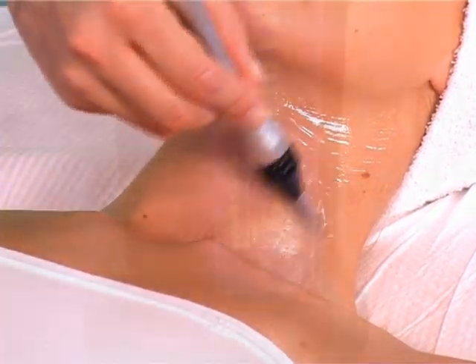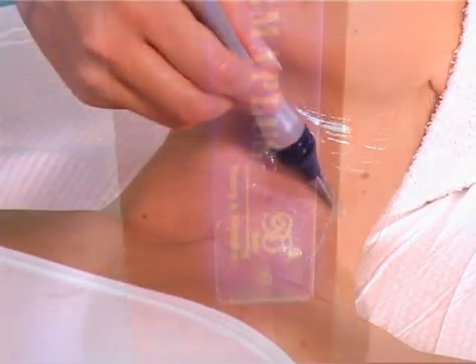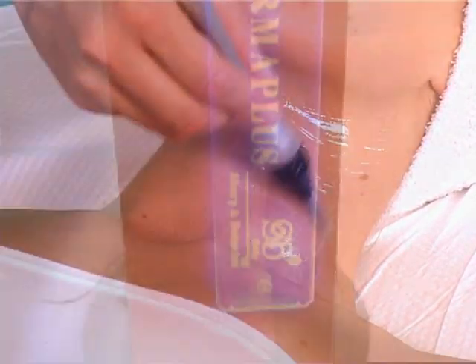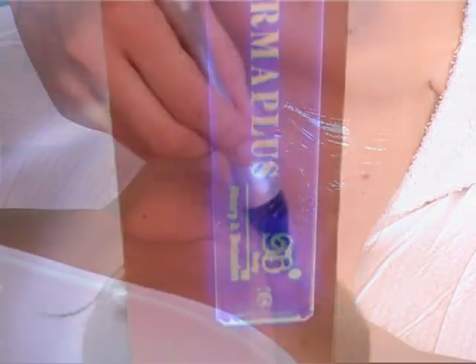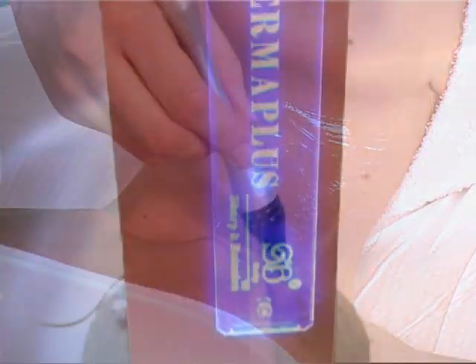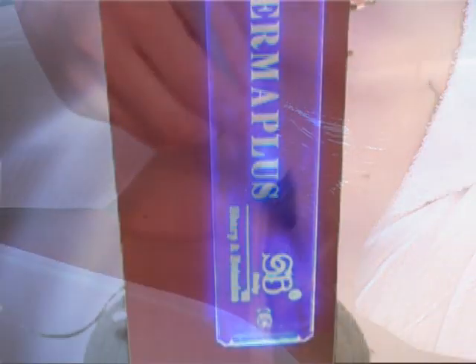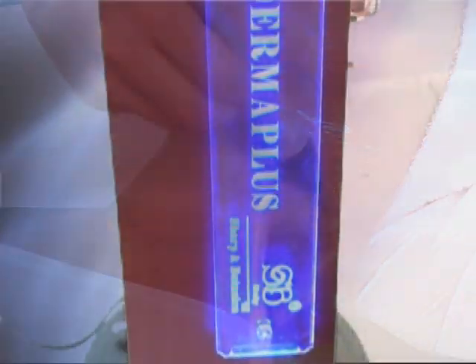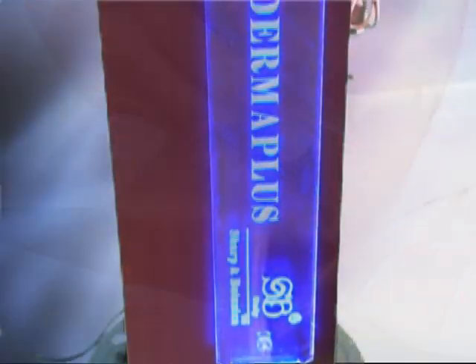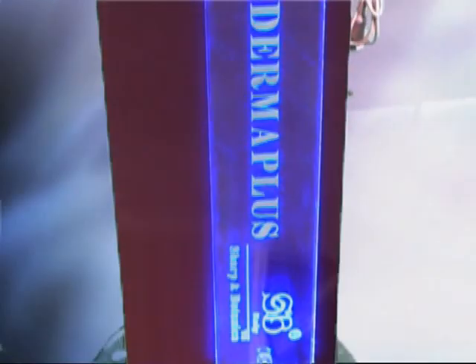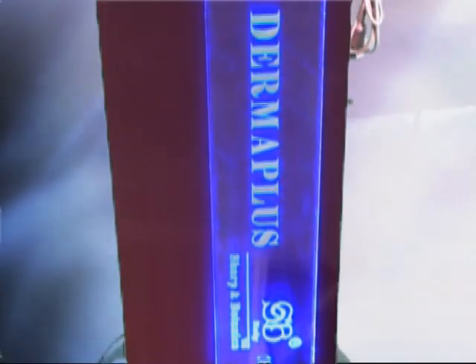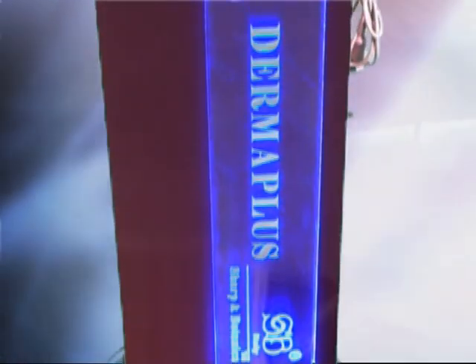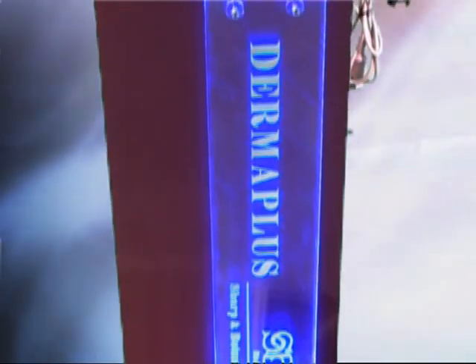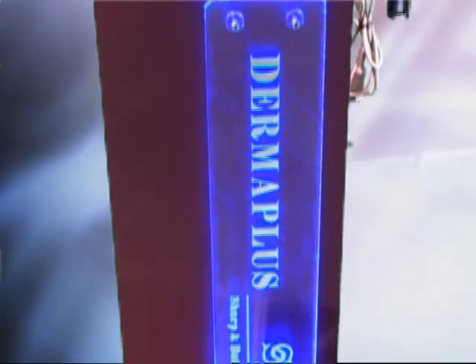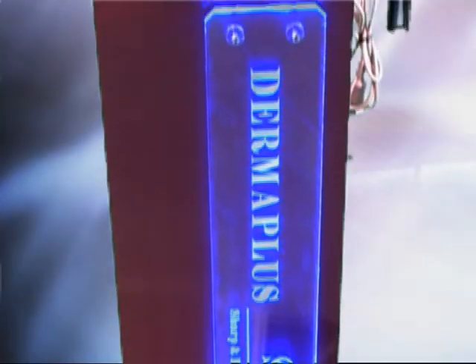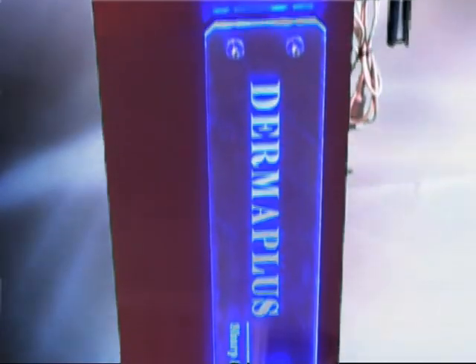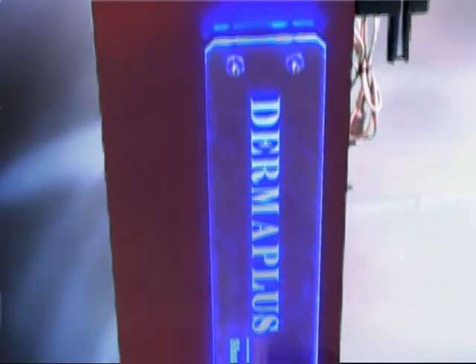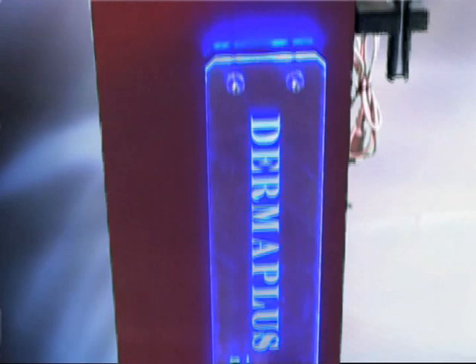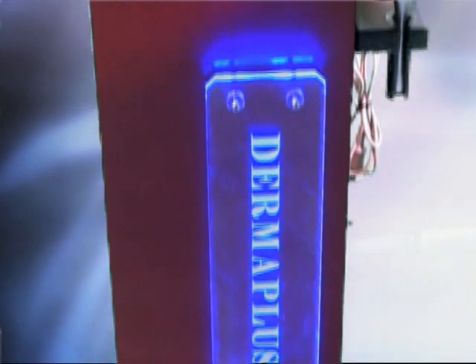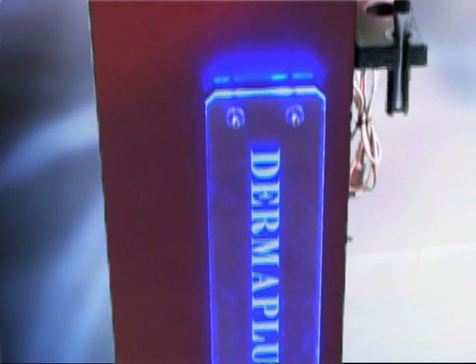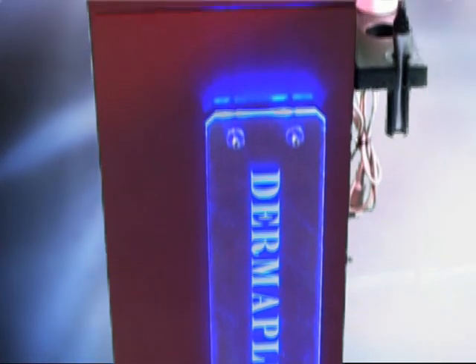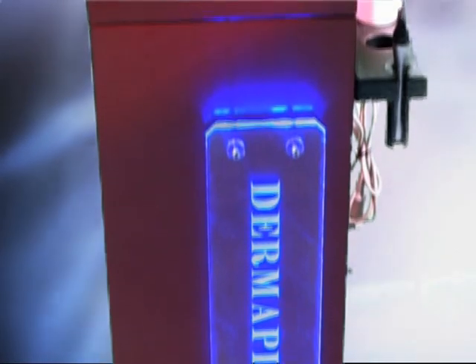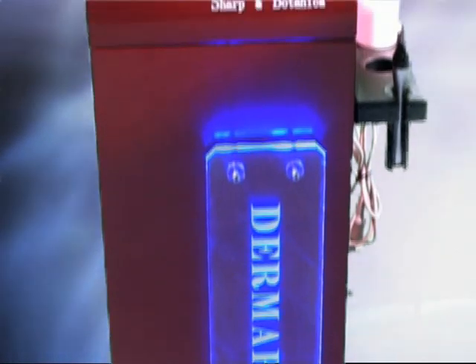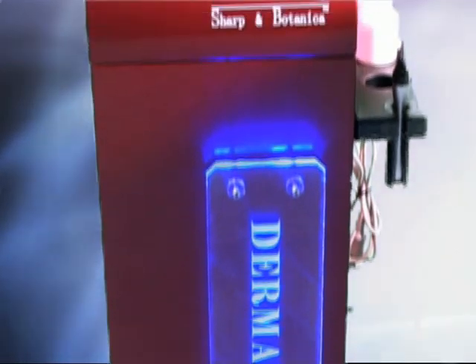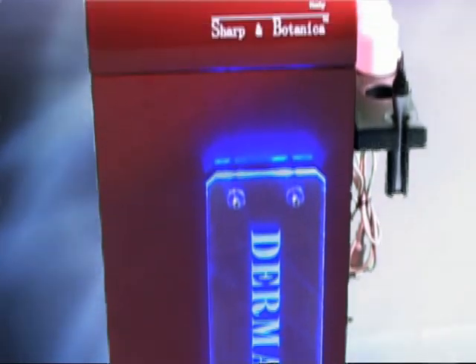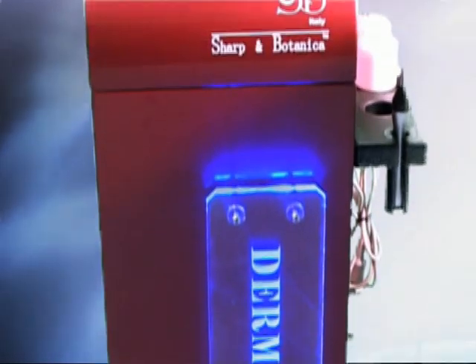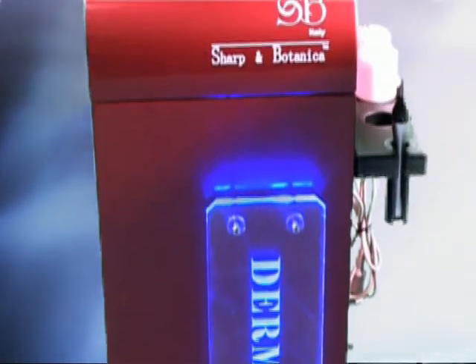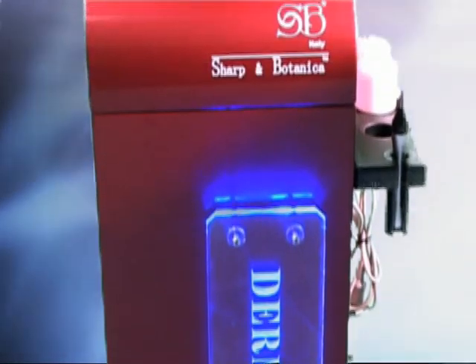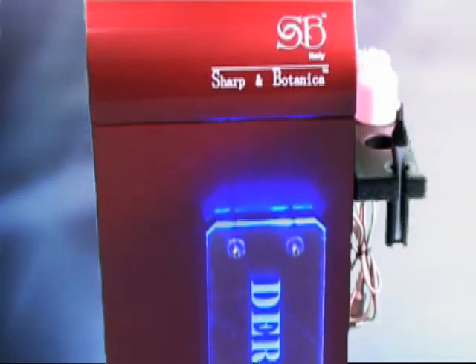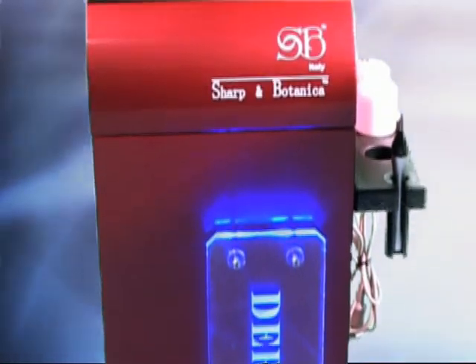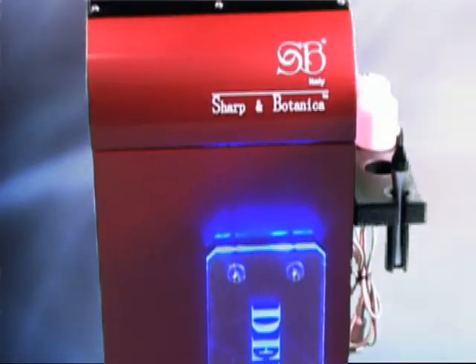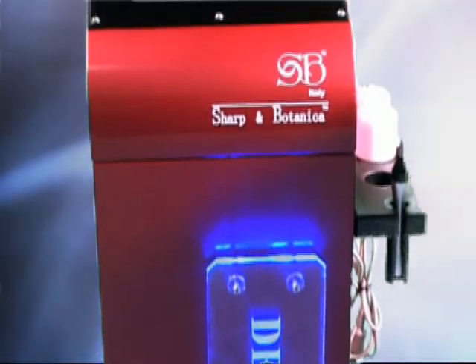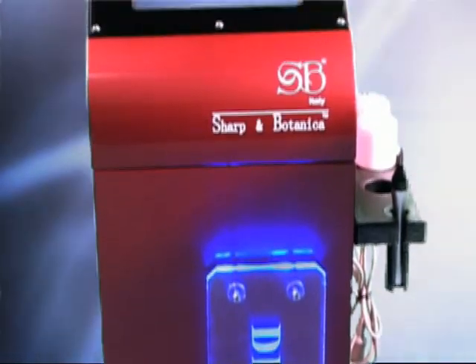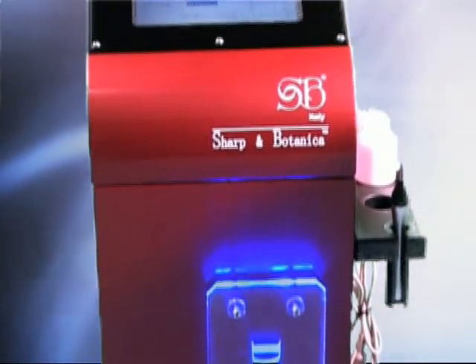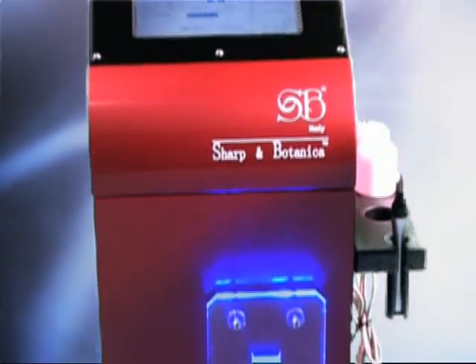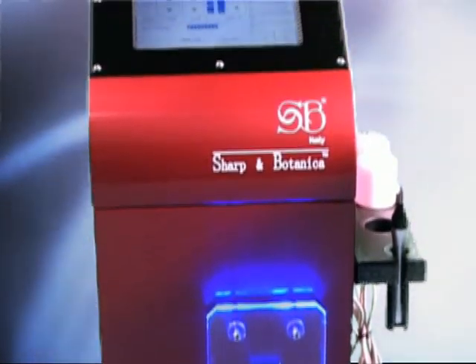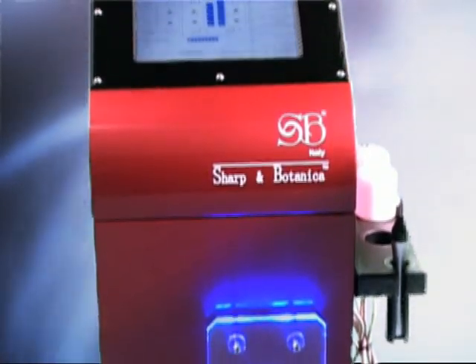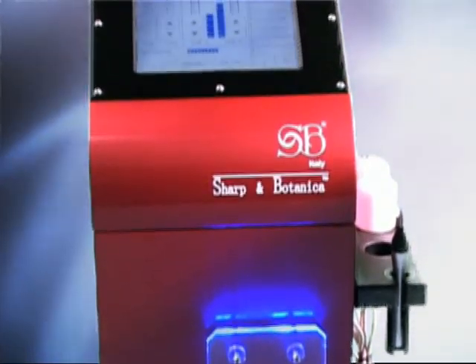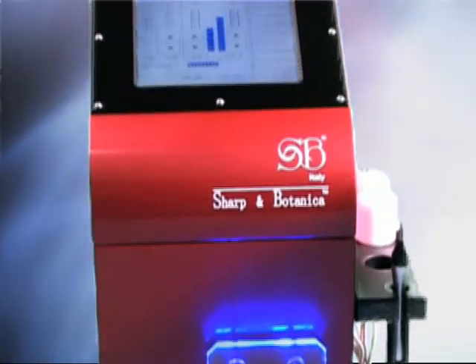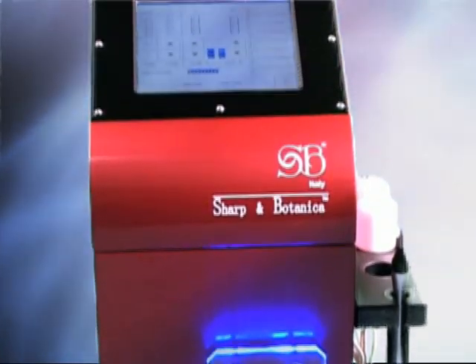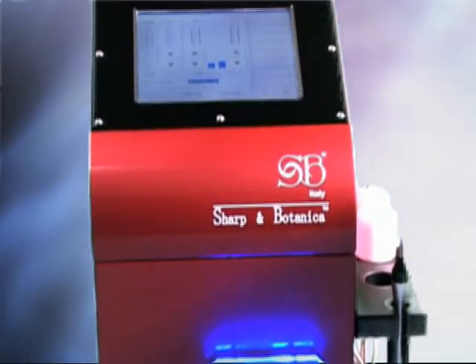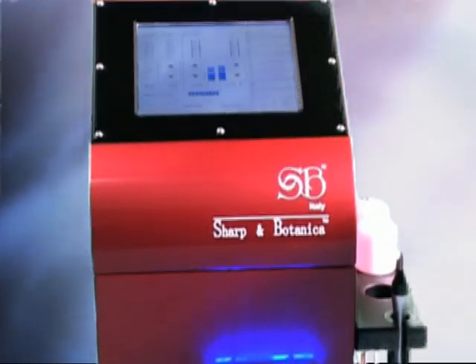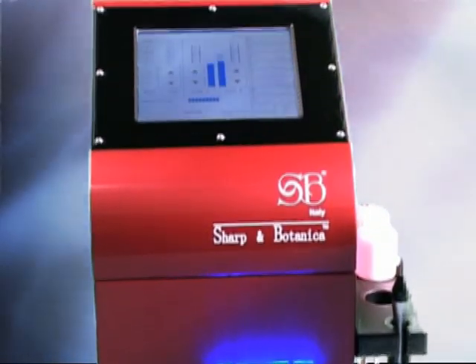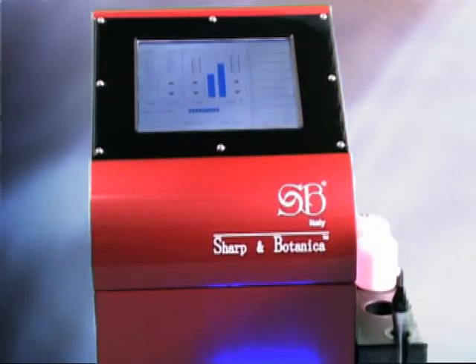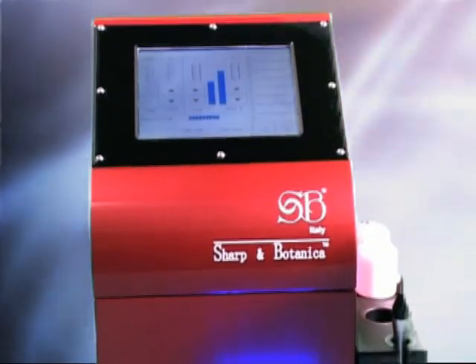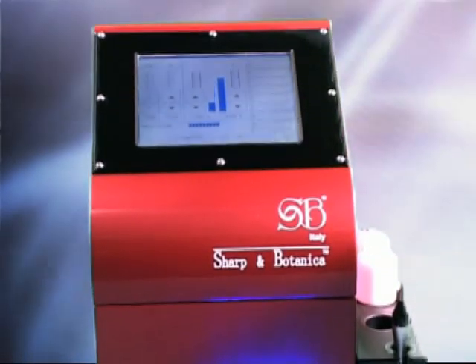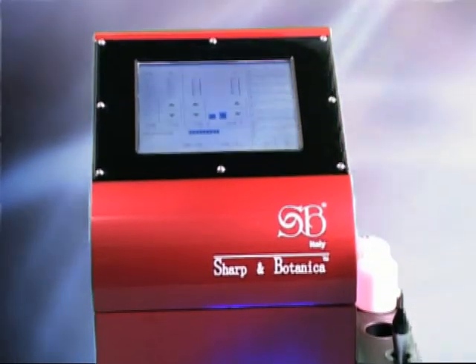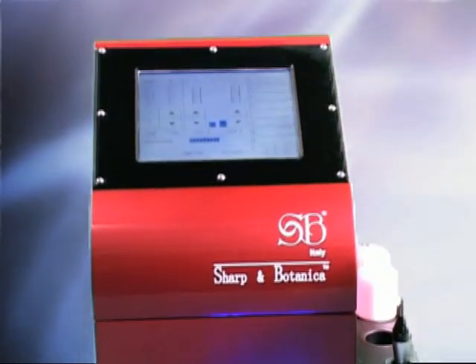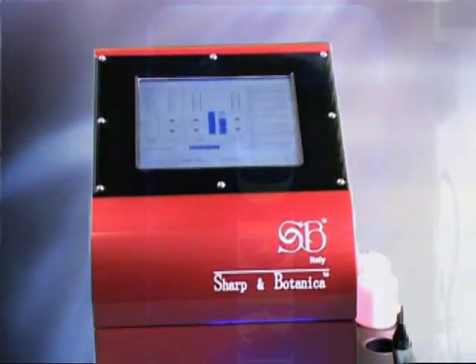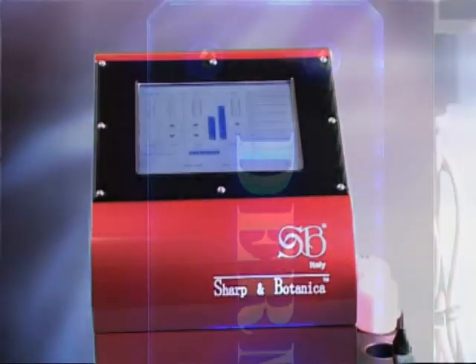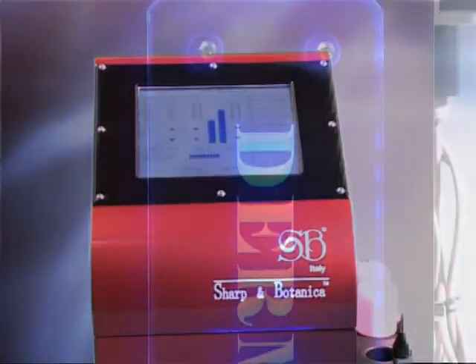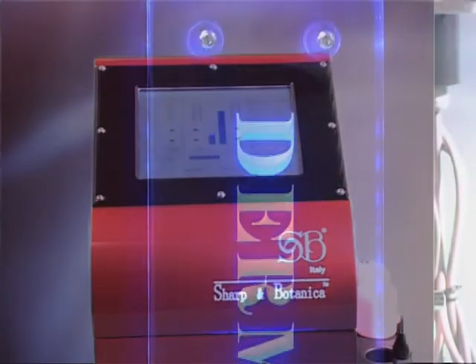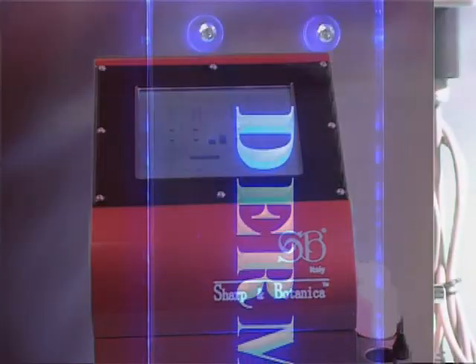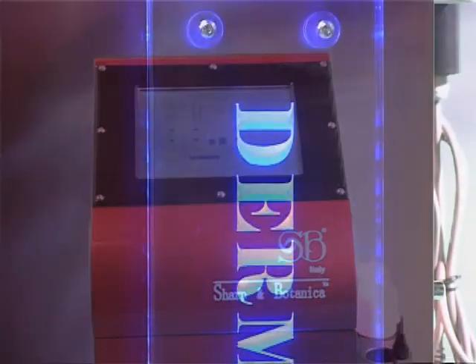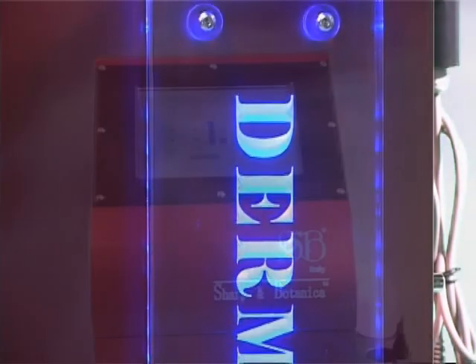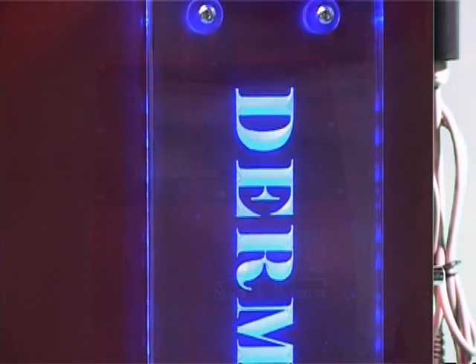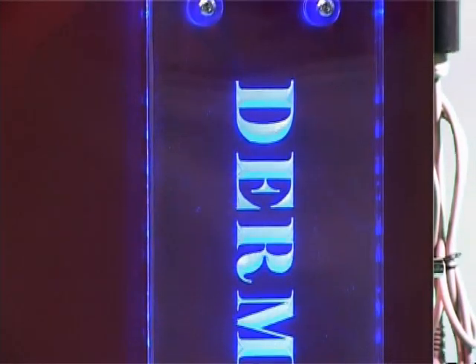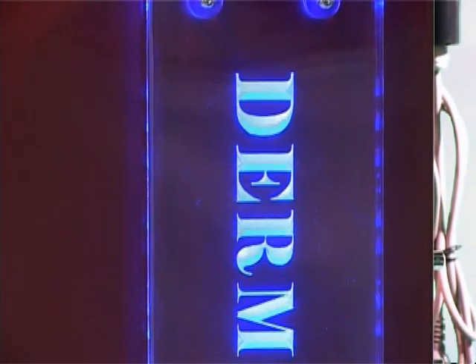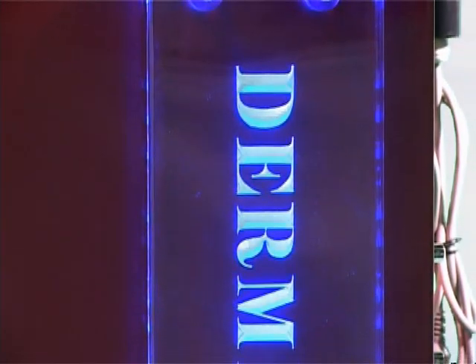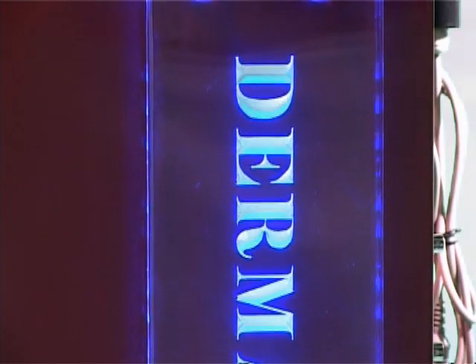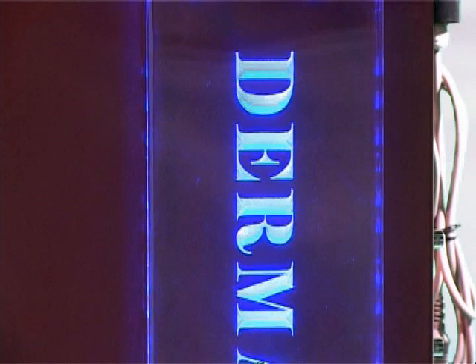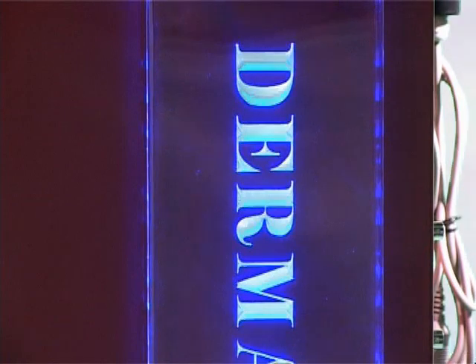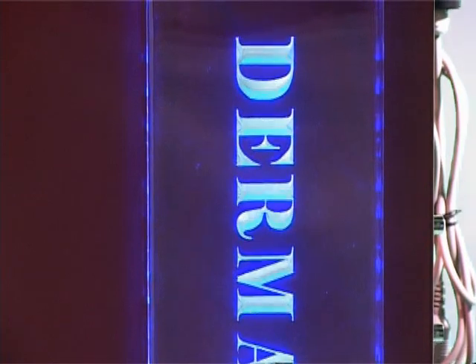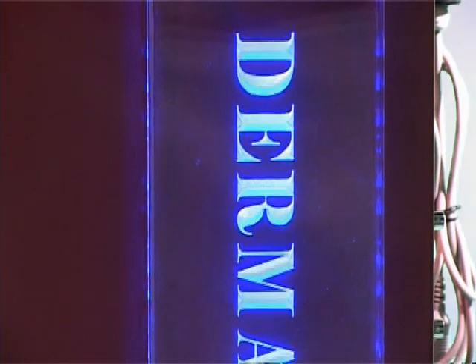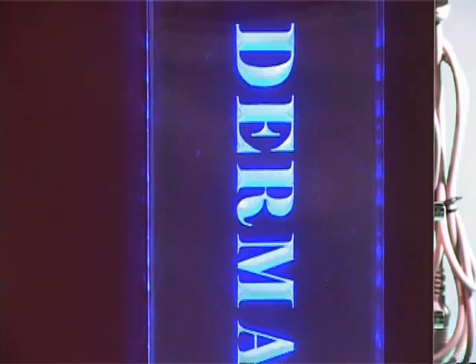Invented by Sharpen Botanica, the Italian Optics Specialist, DERMAPLUS is an integration of three state-of-the-art technologies.